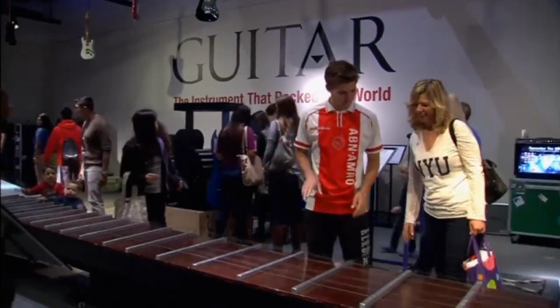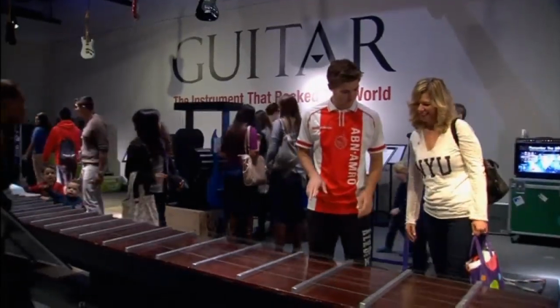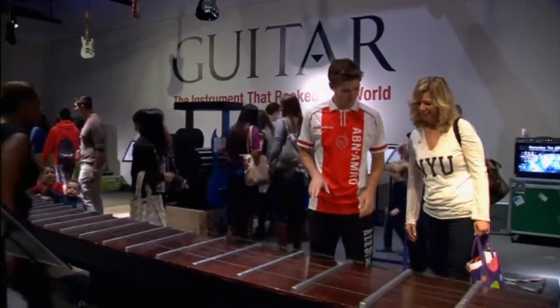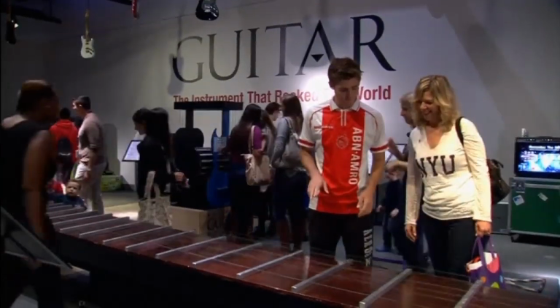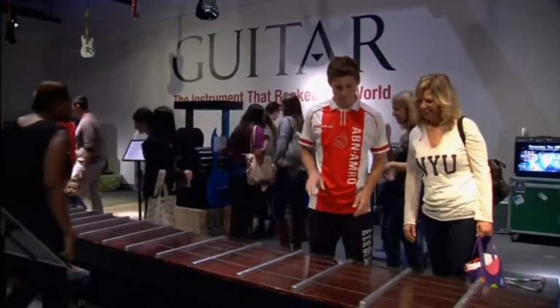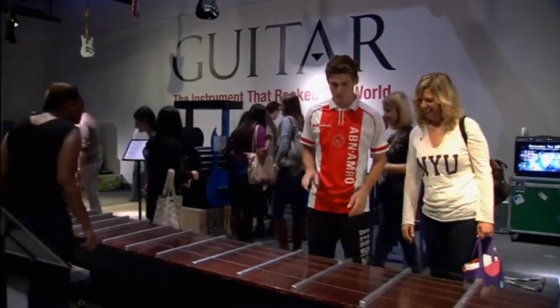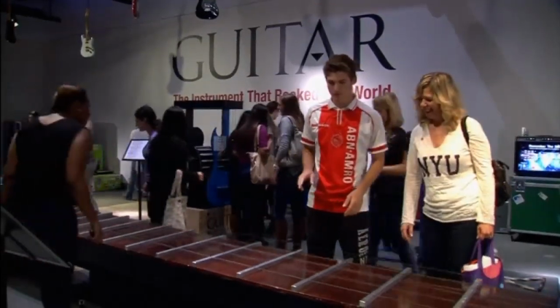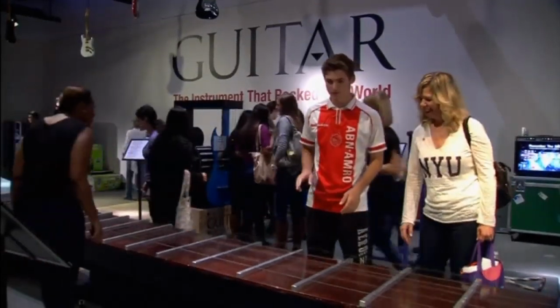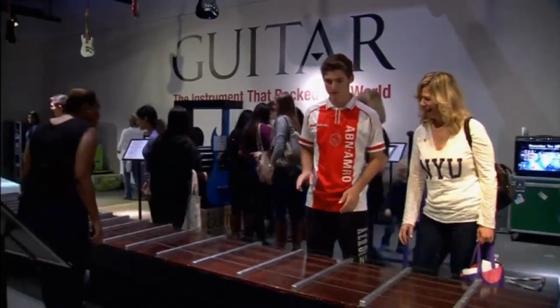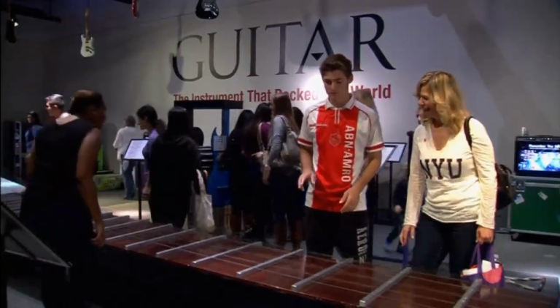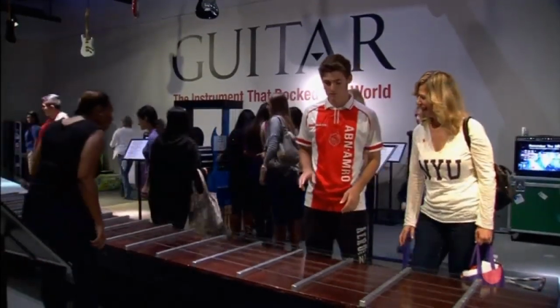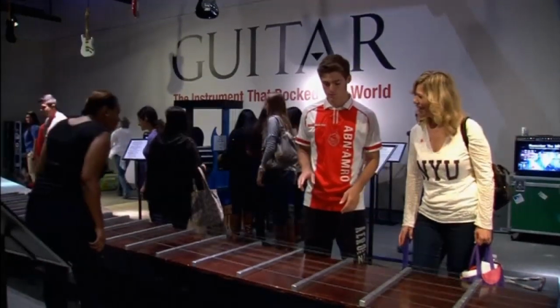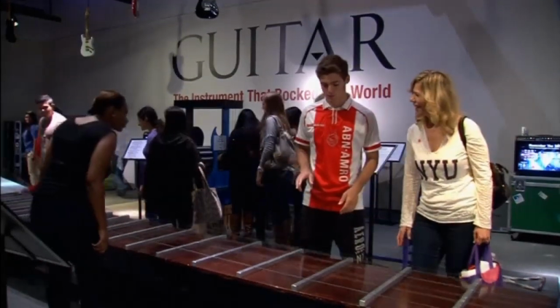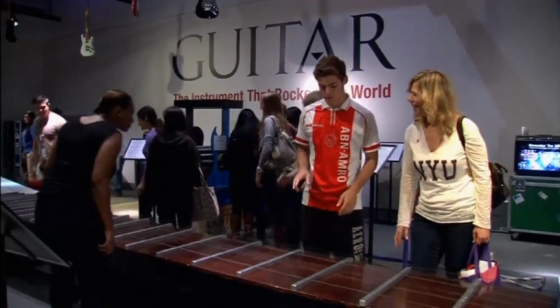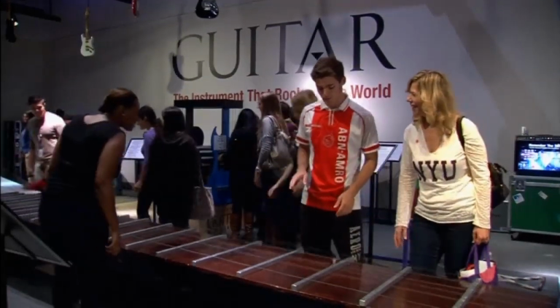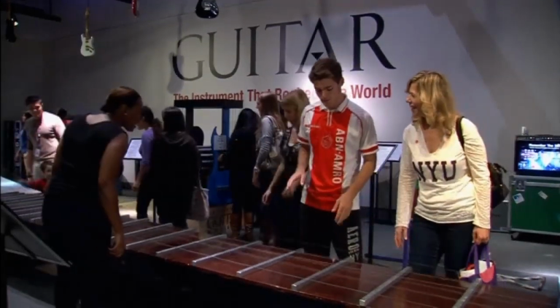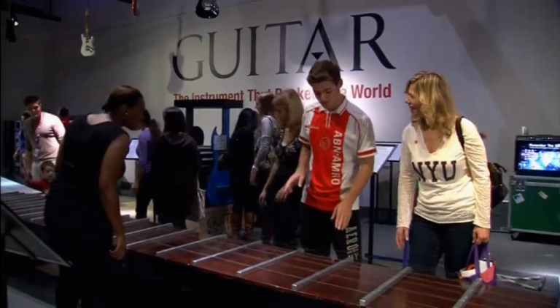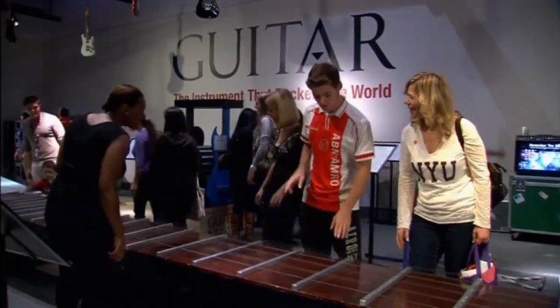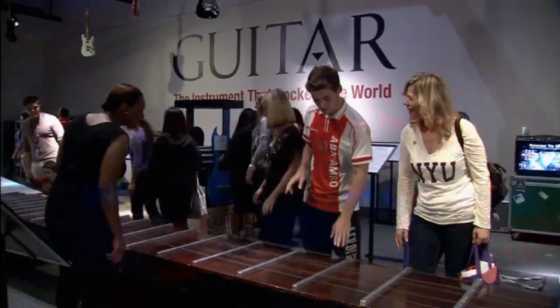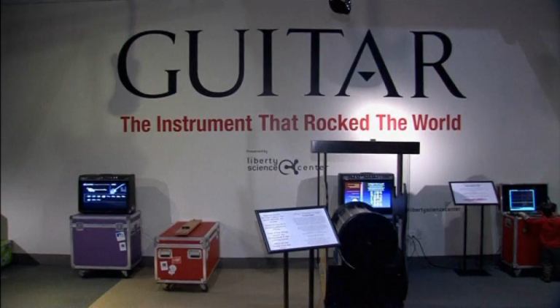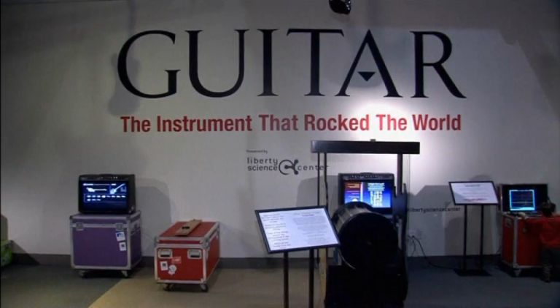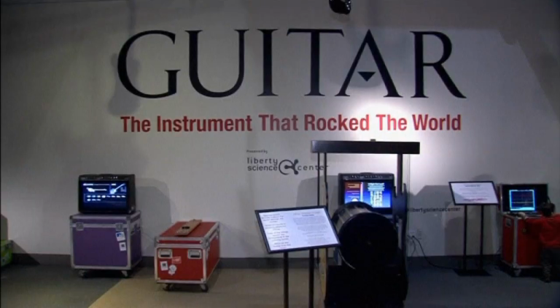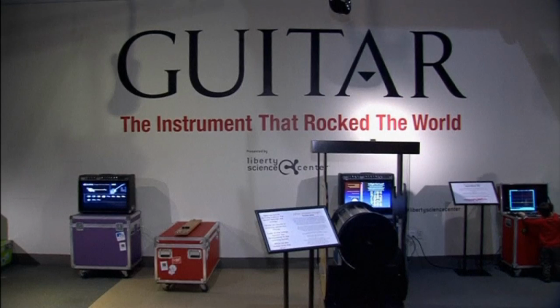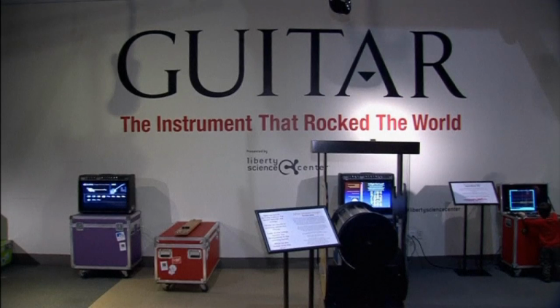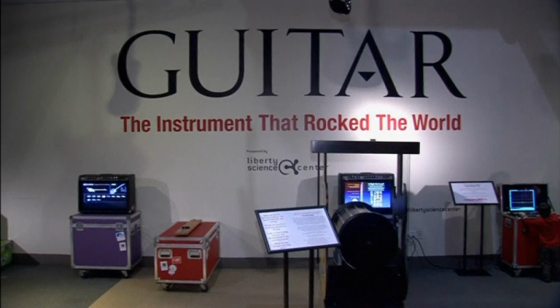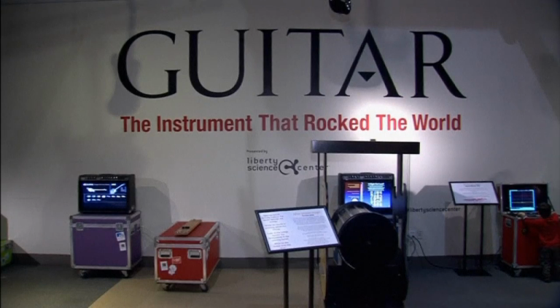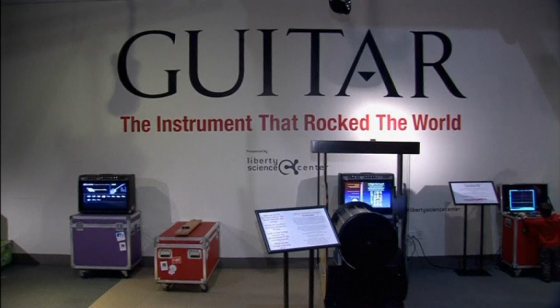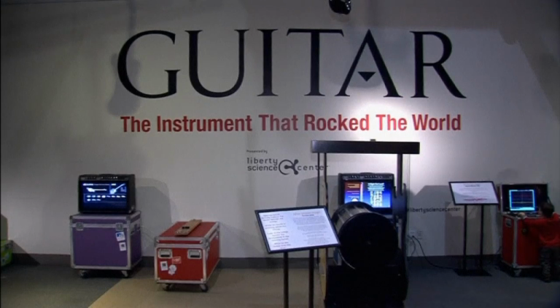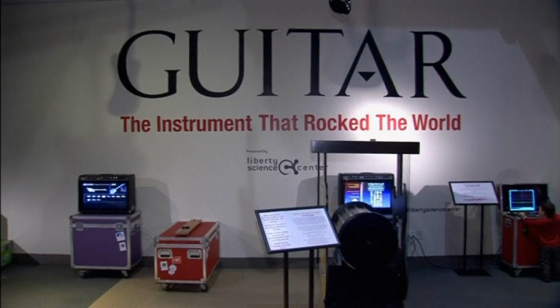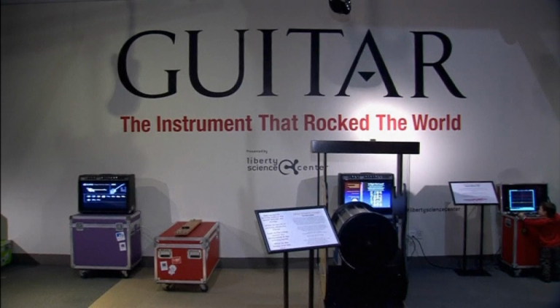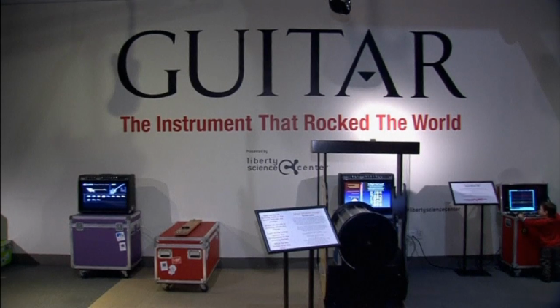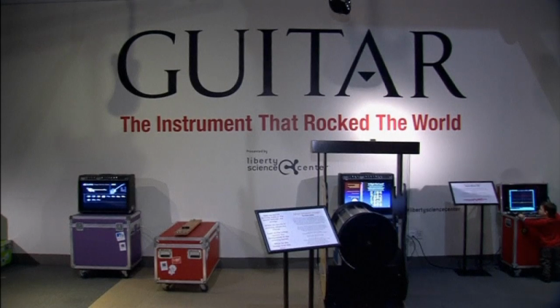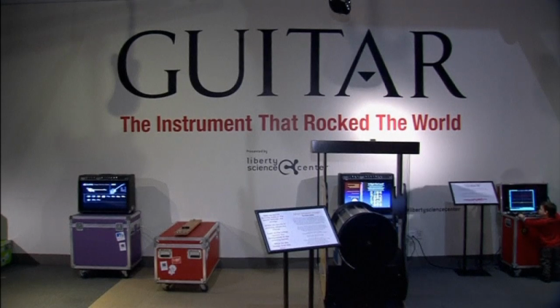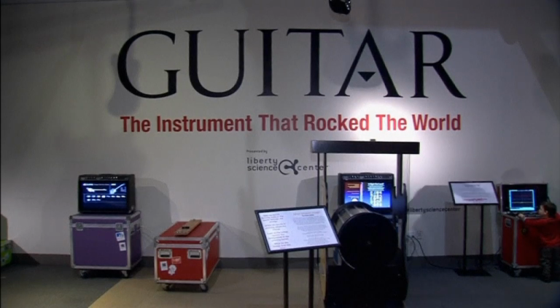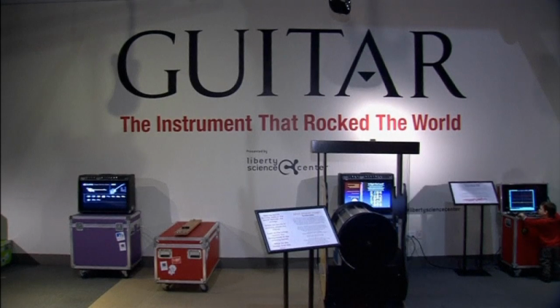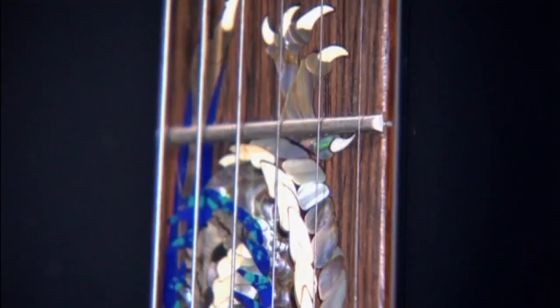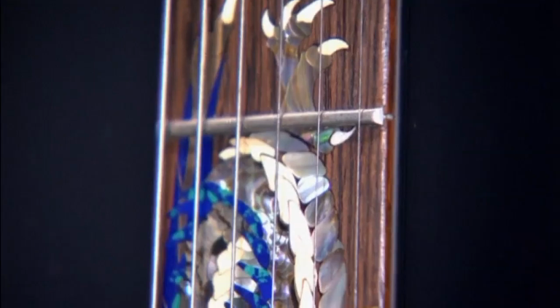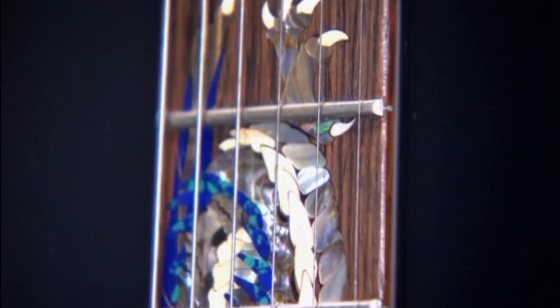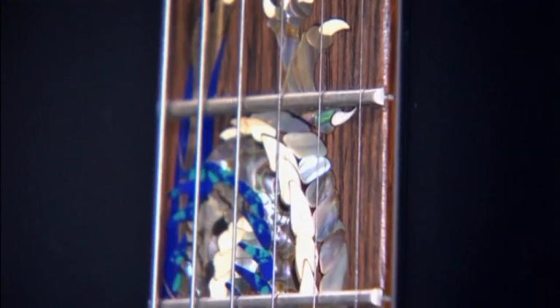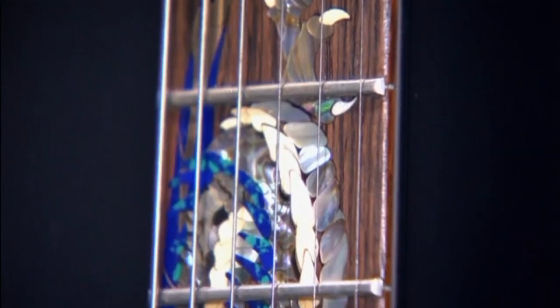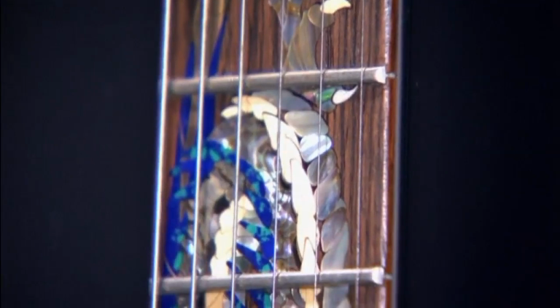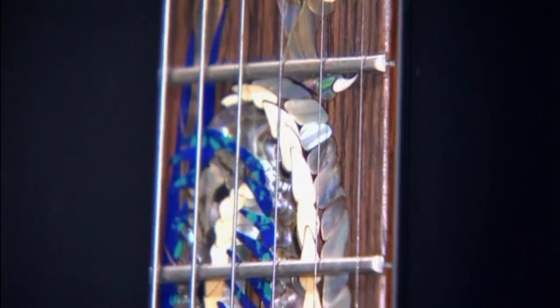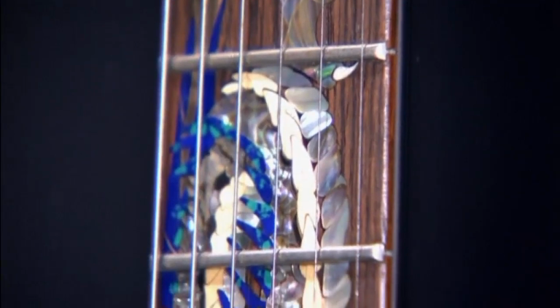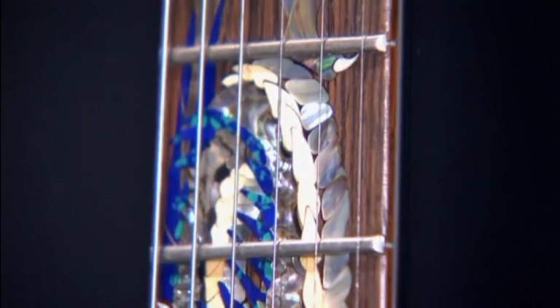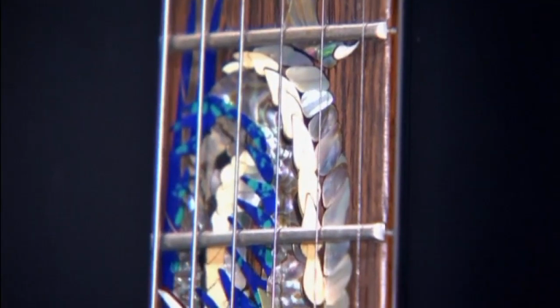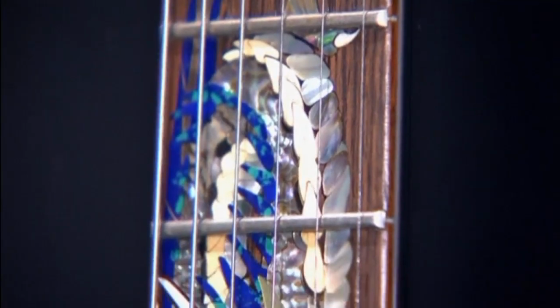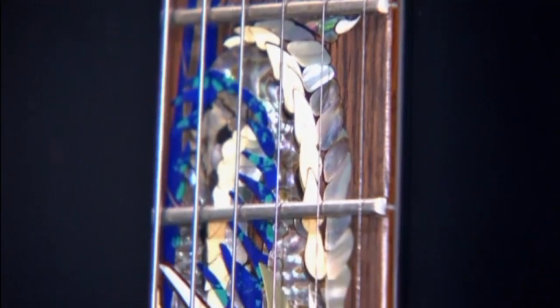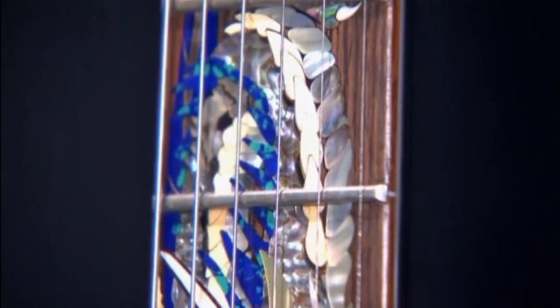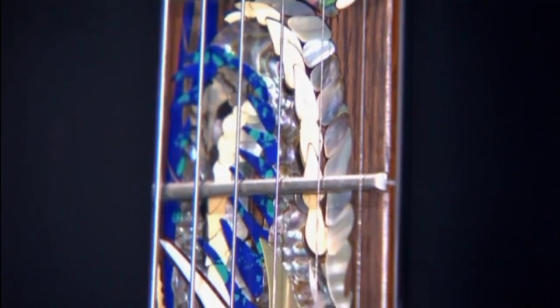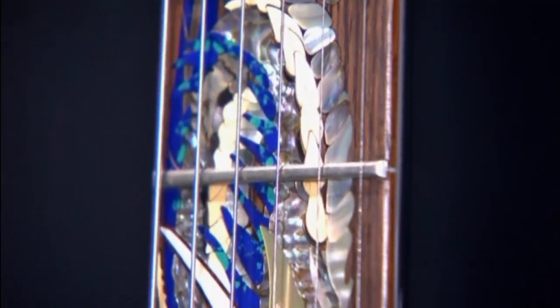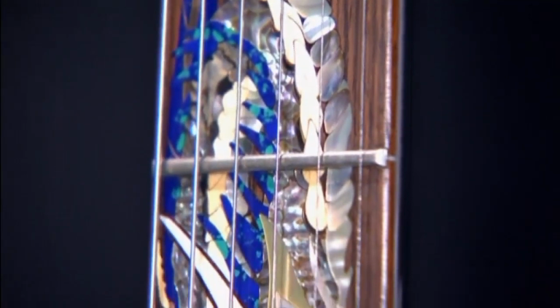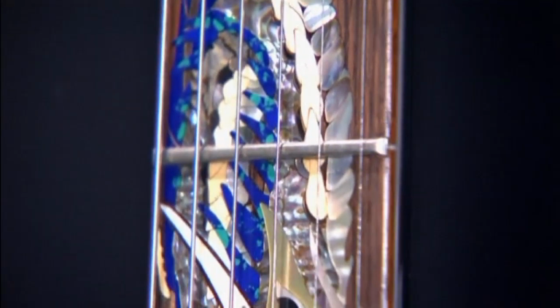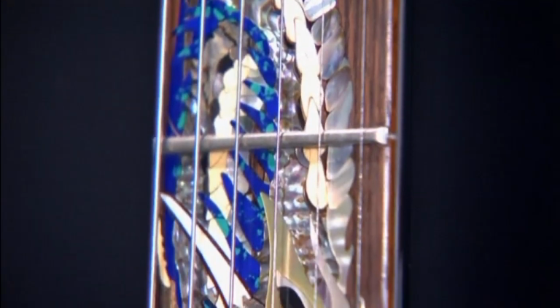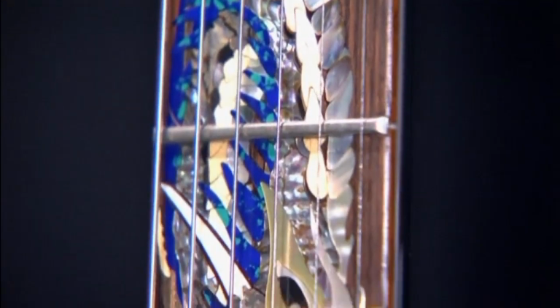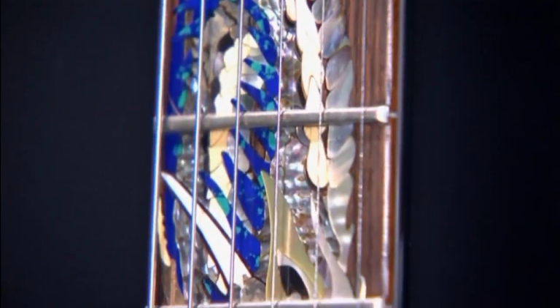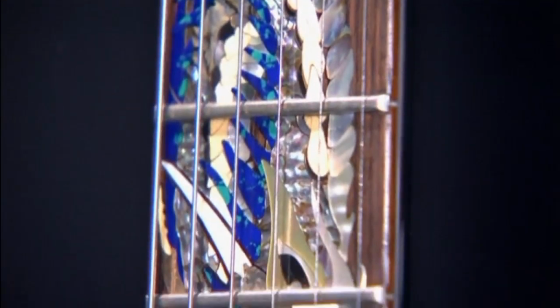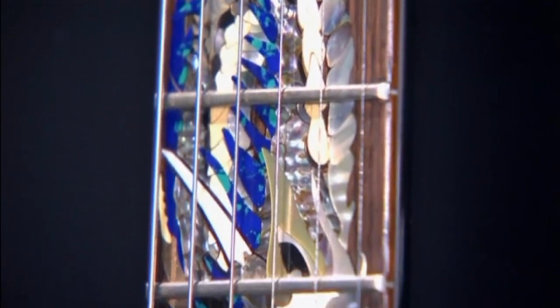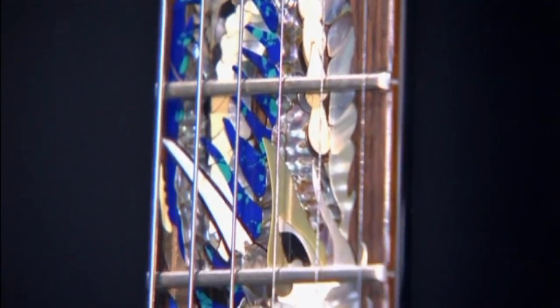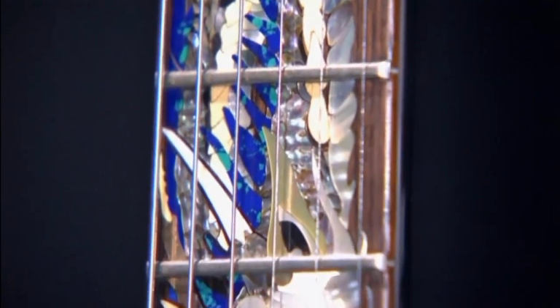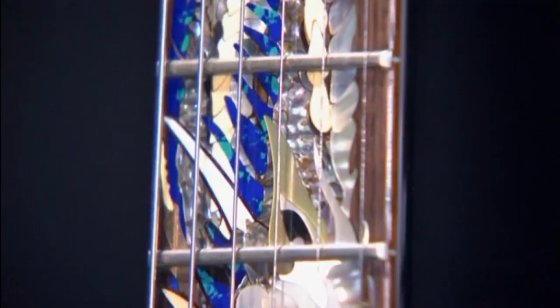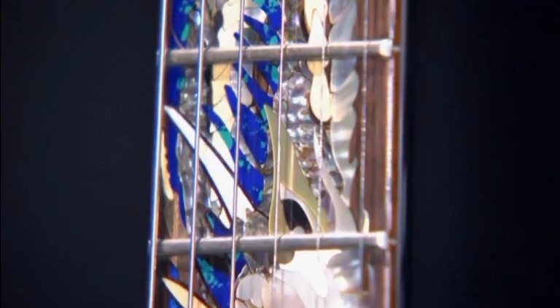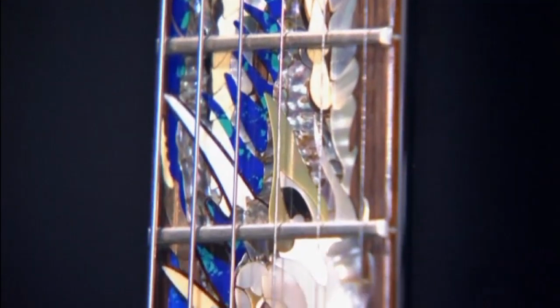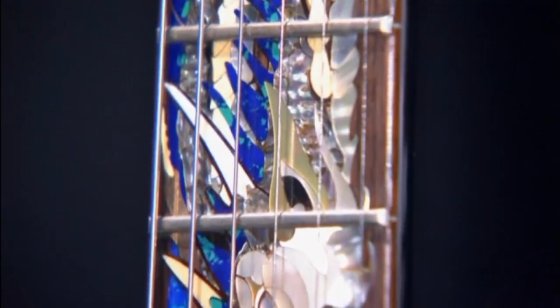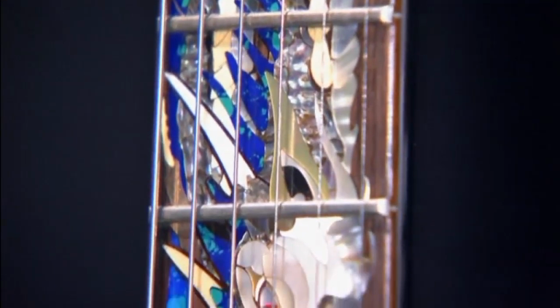It's not the only interesting guitar on display at this travelling exhibition. This one's partly made up of the ivory from a woolly mammoth.